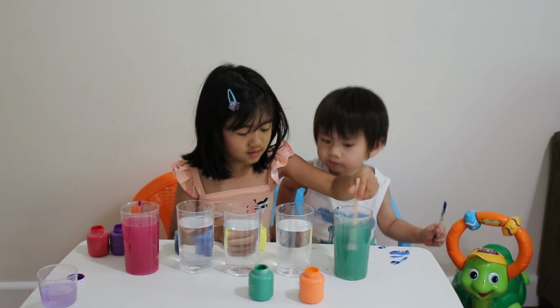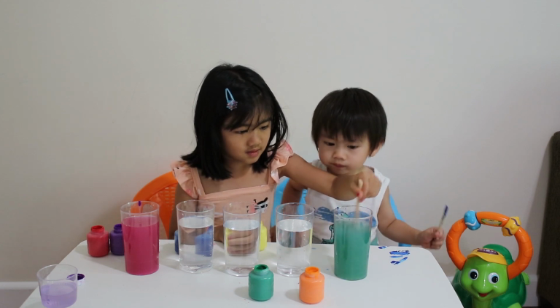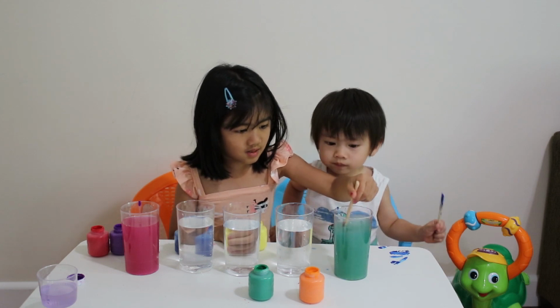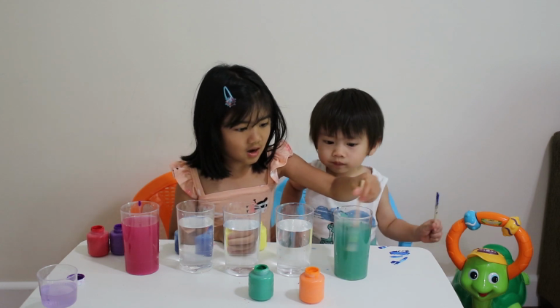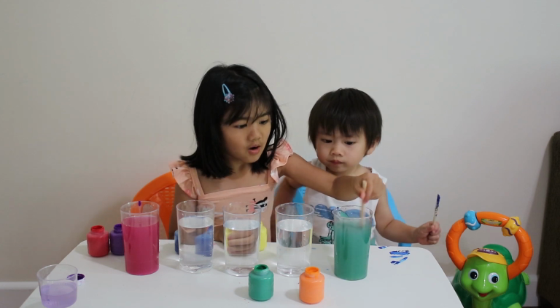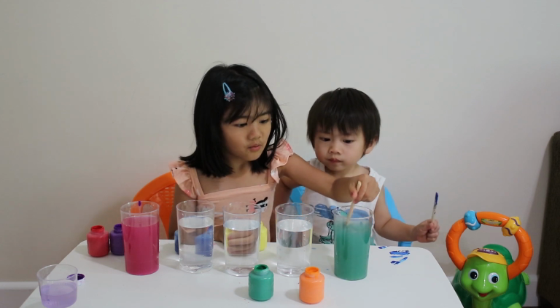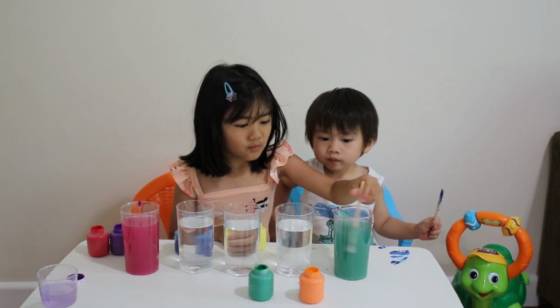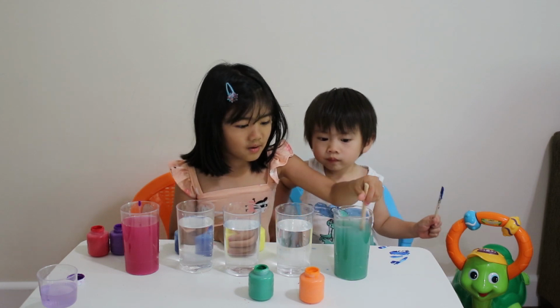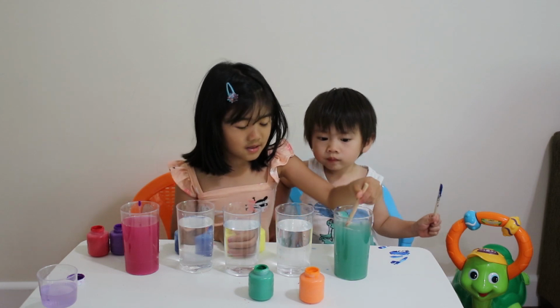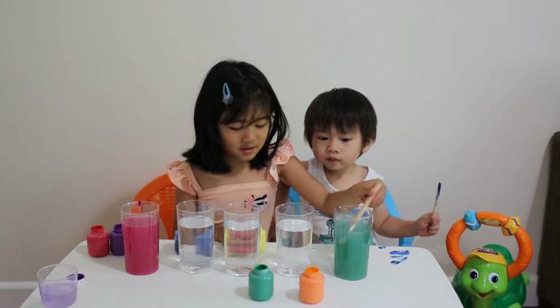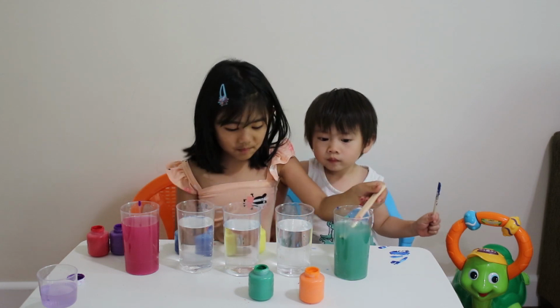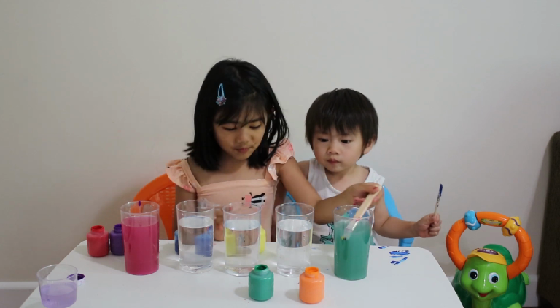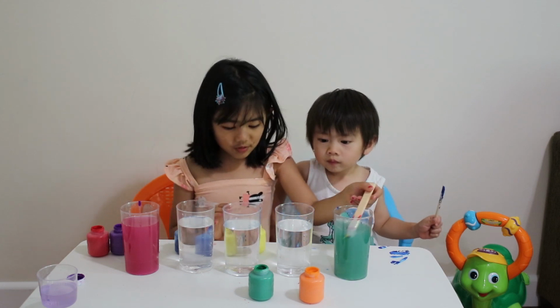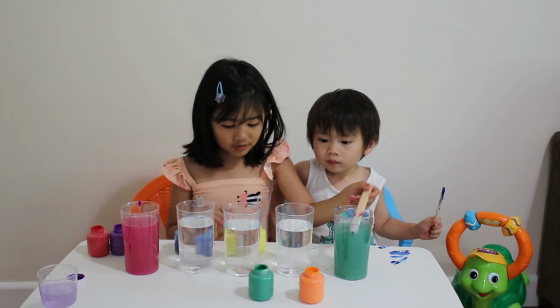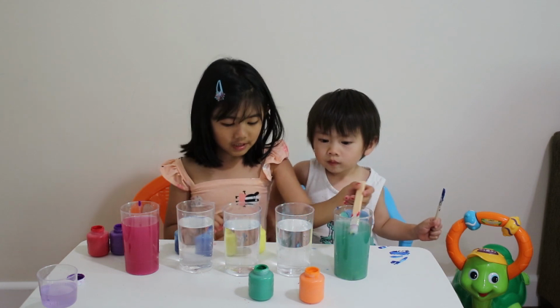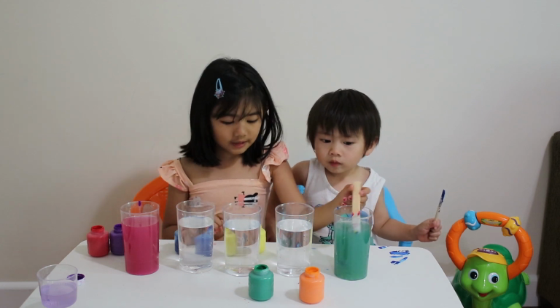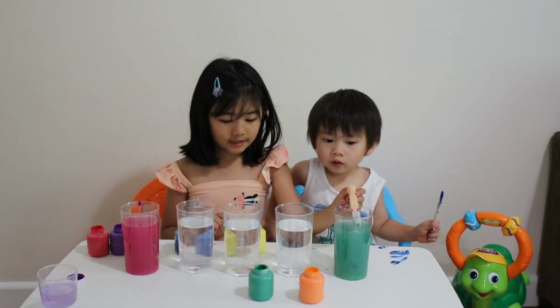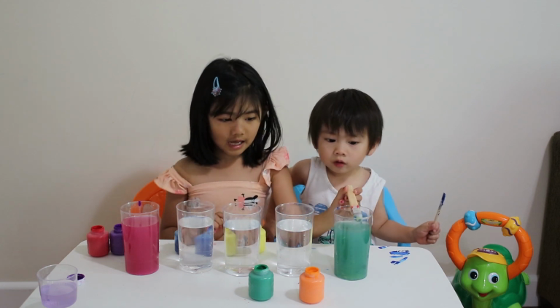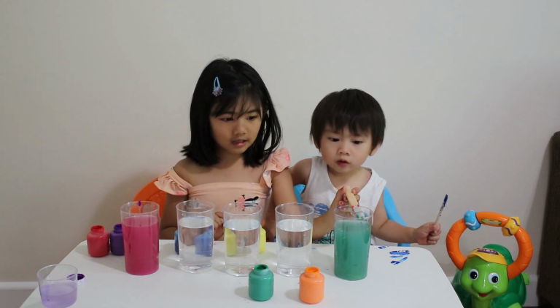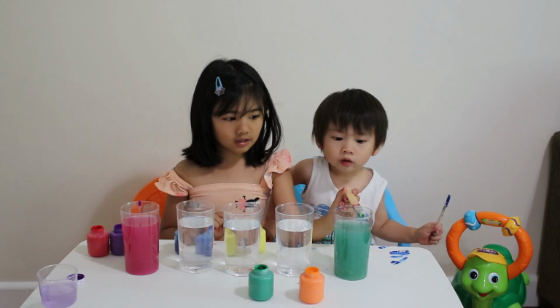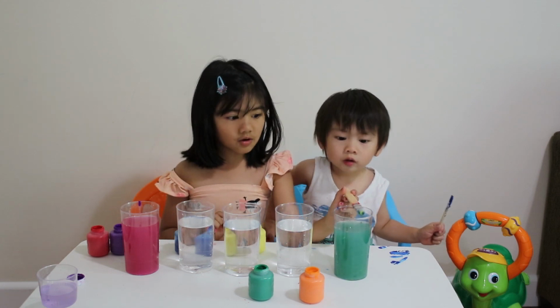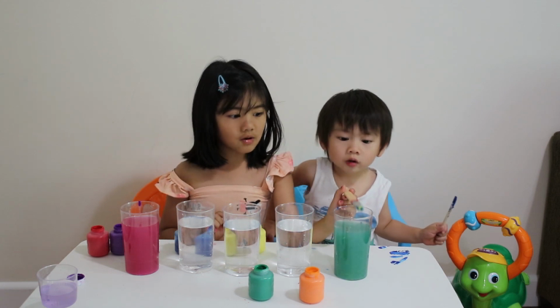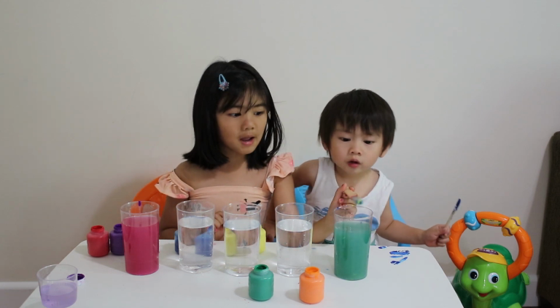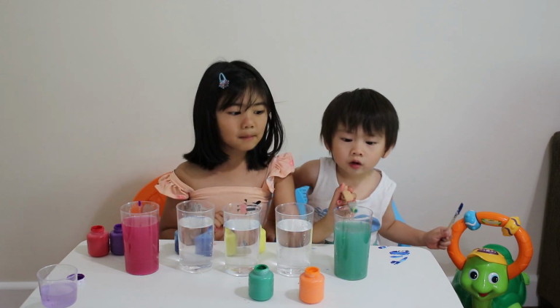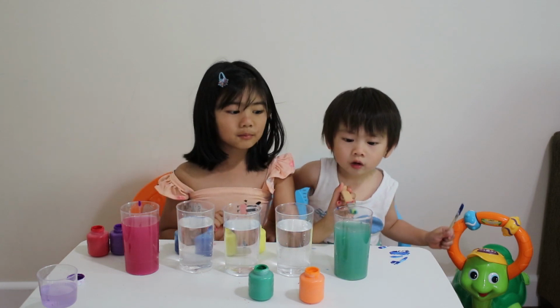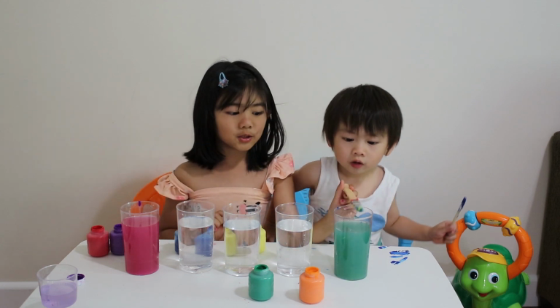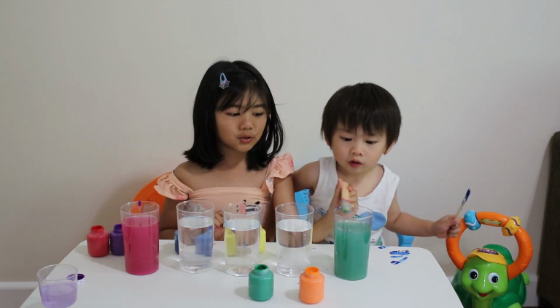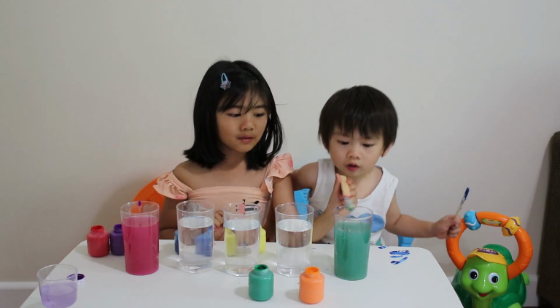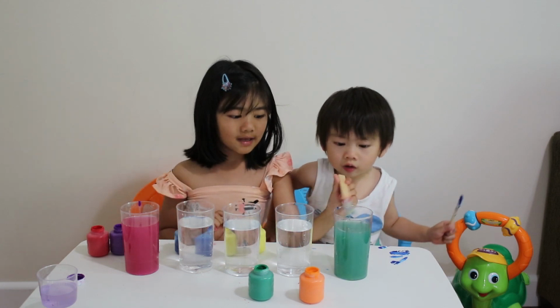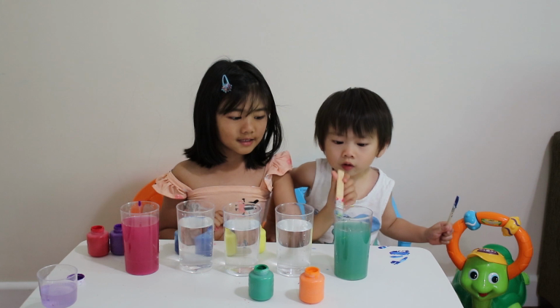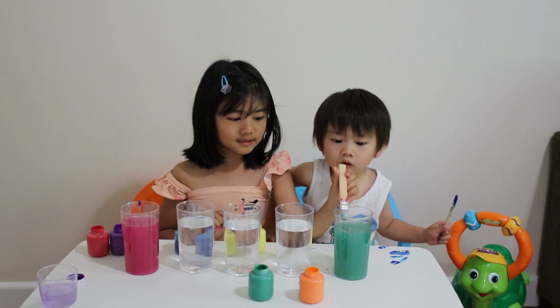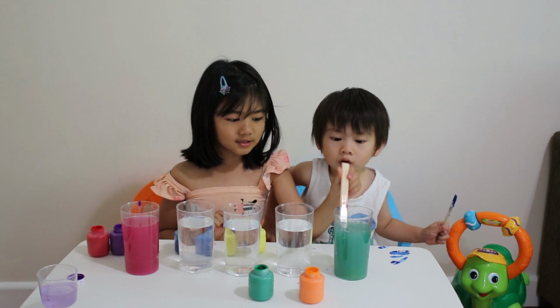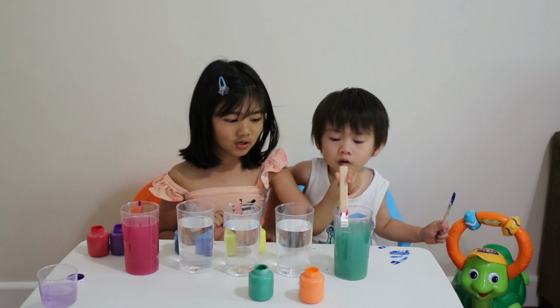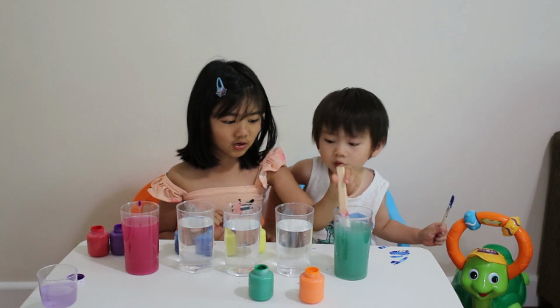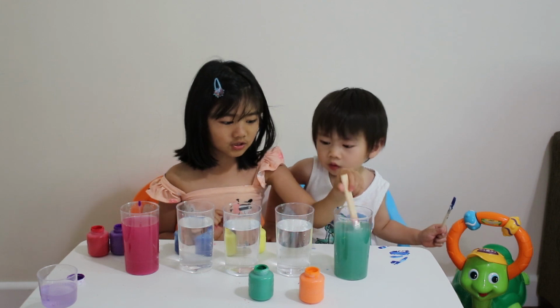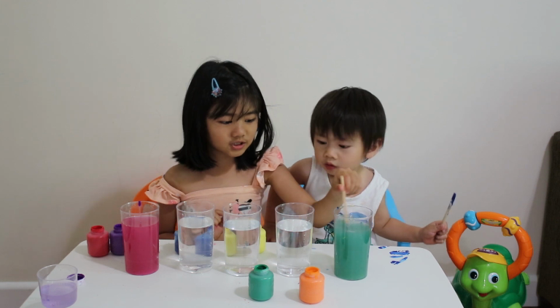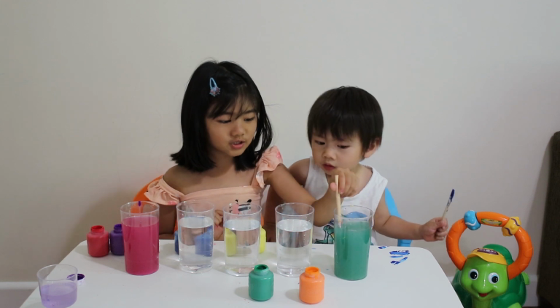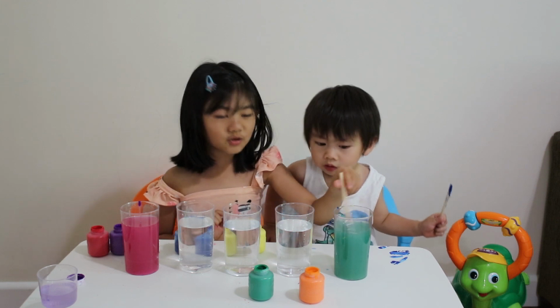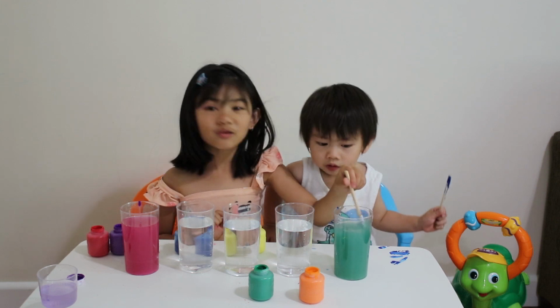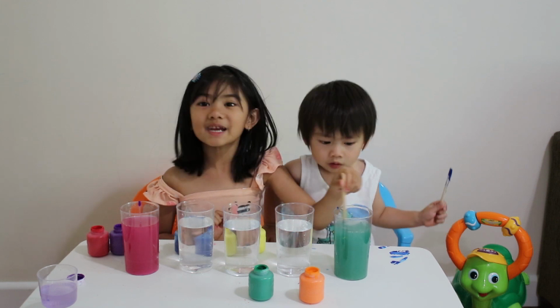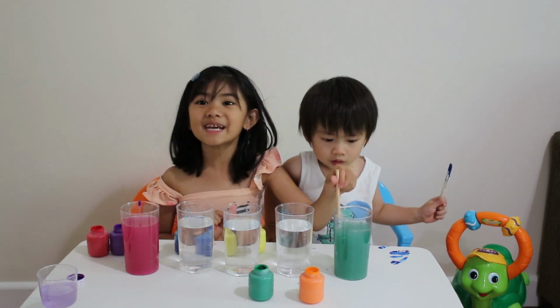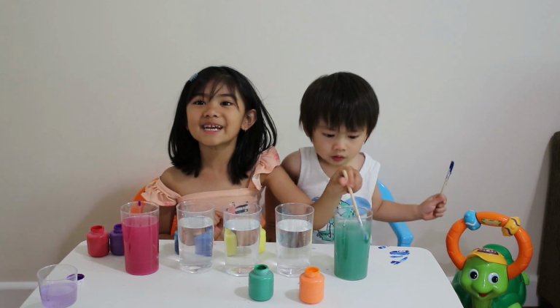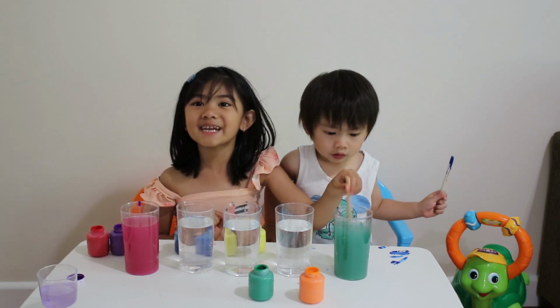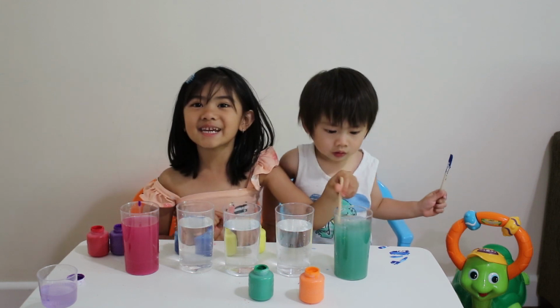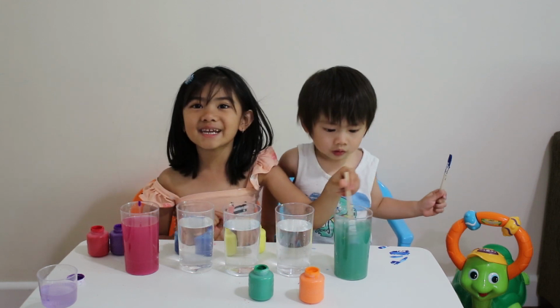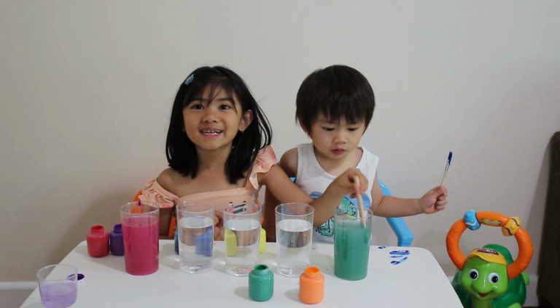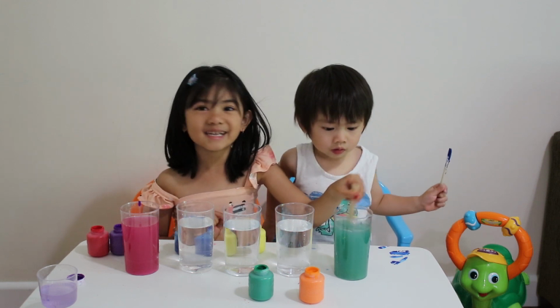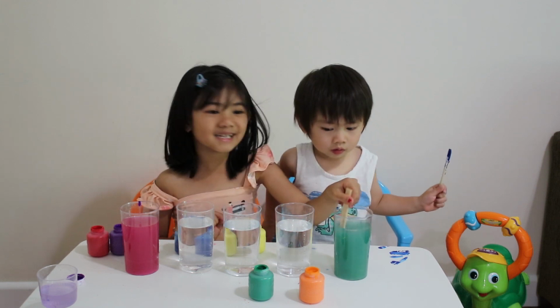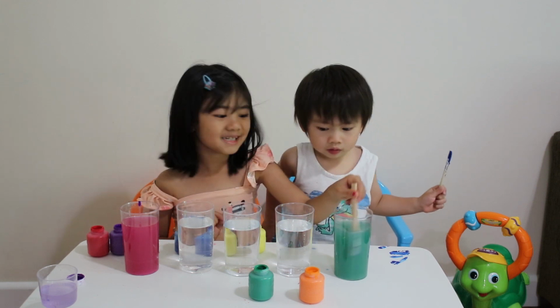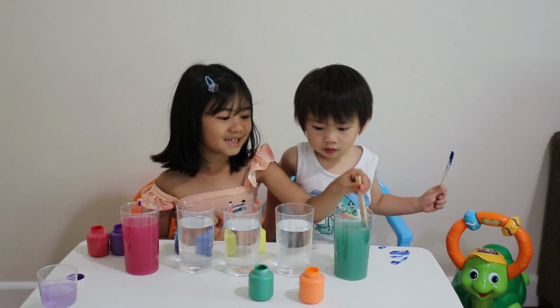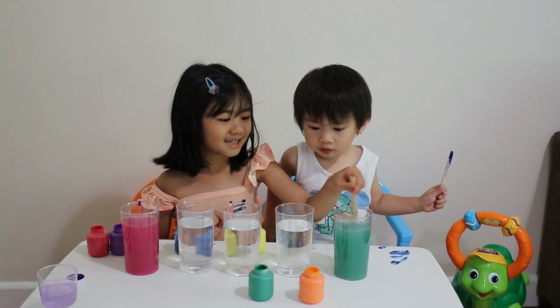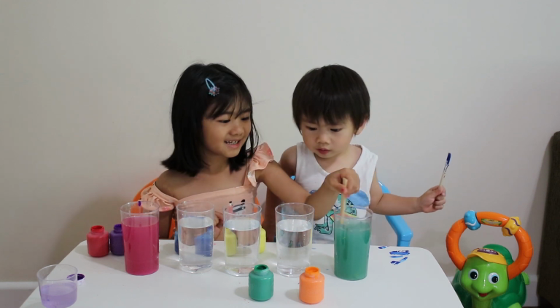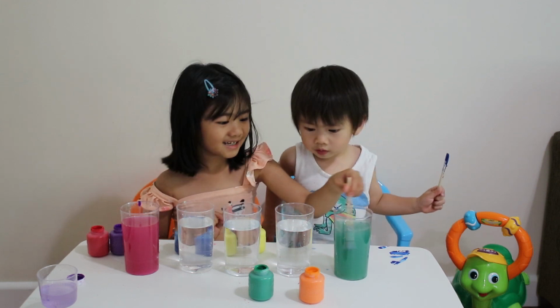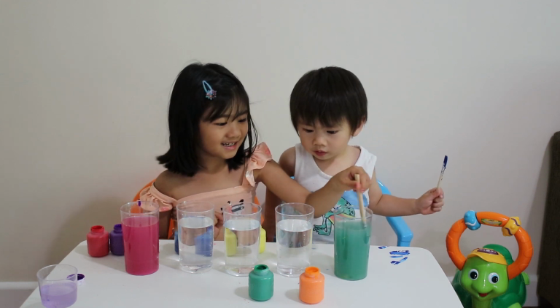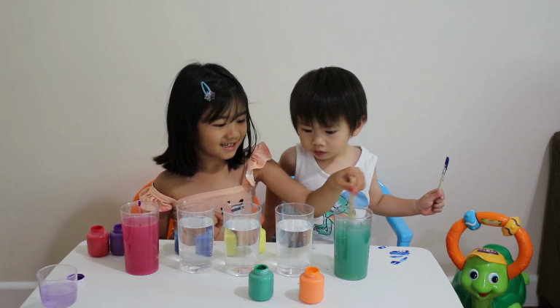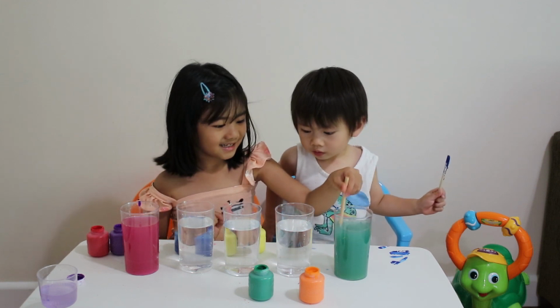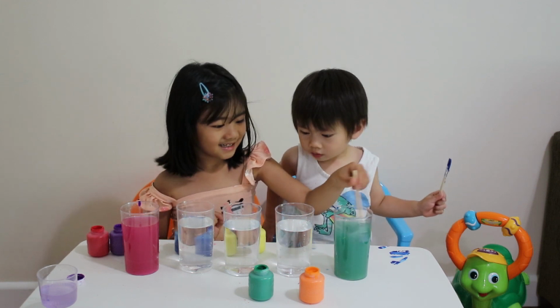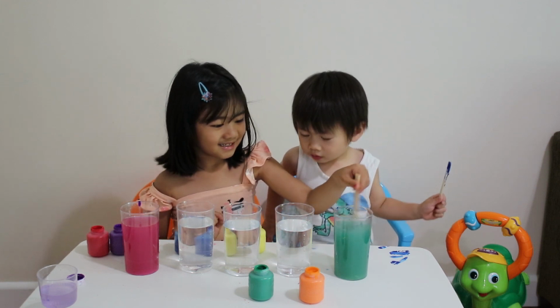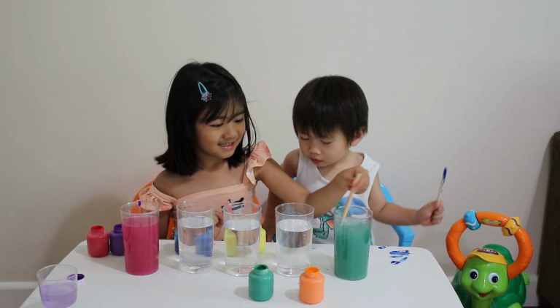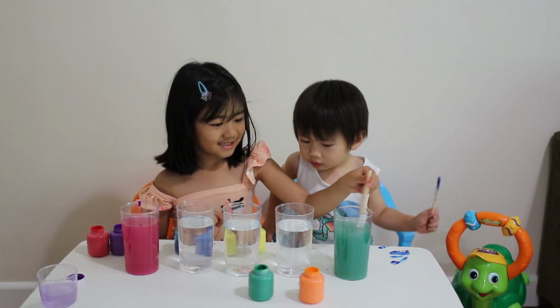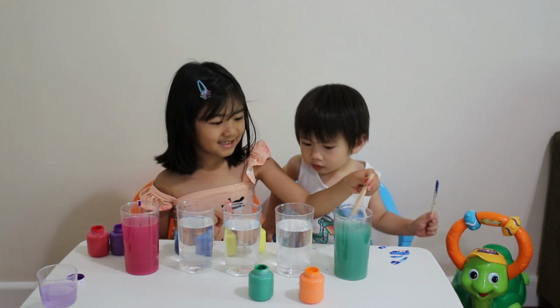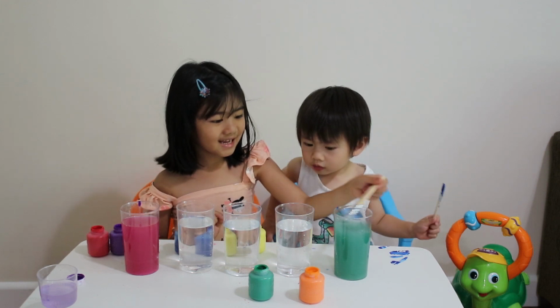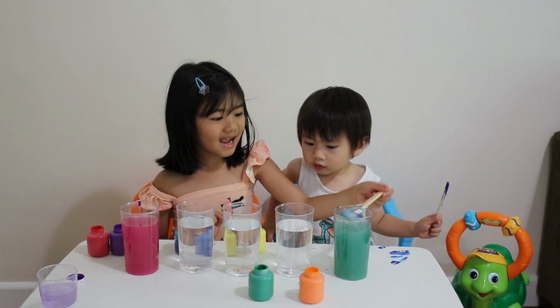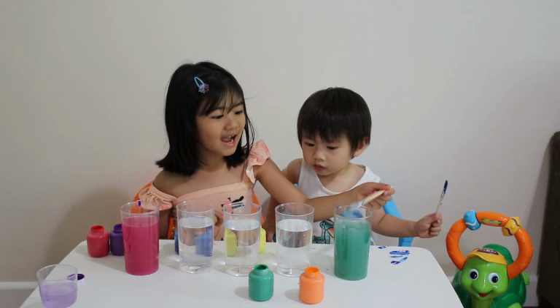When you put yellow and blue, it turns green. Yay!